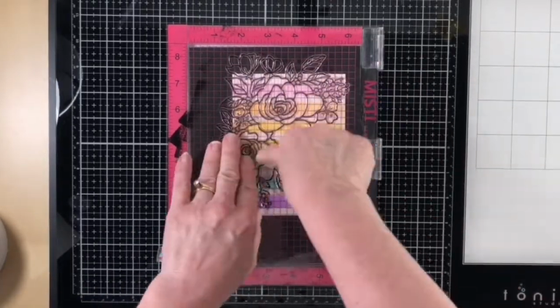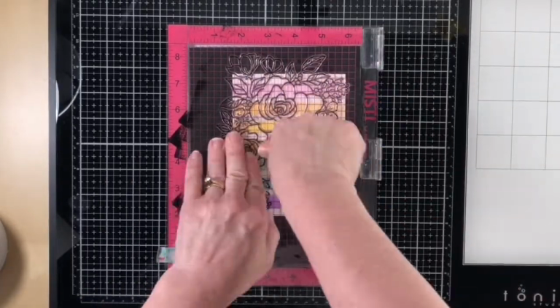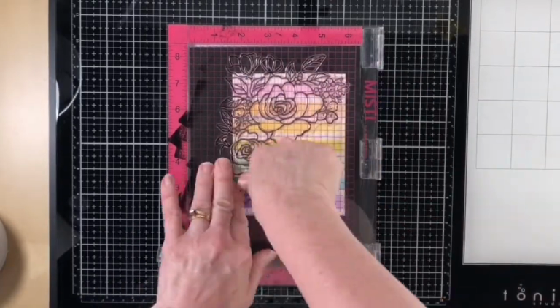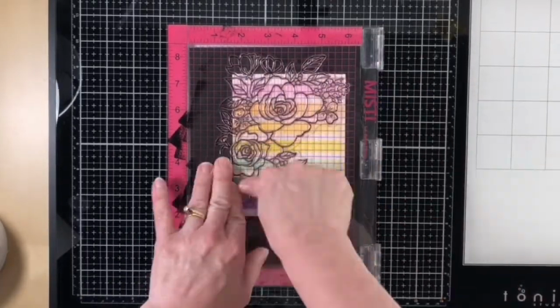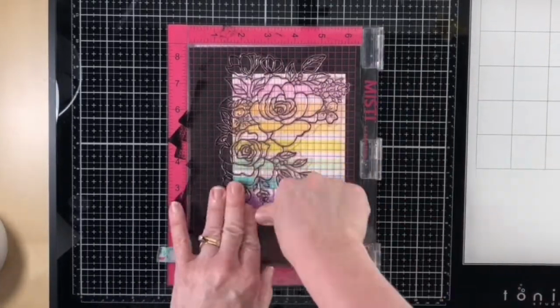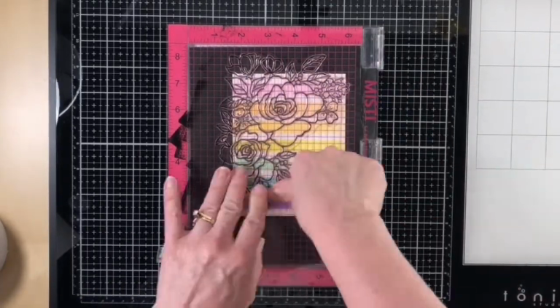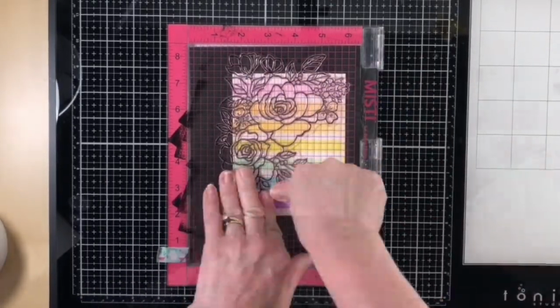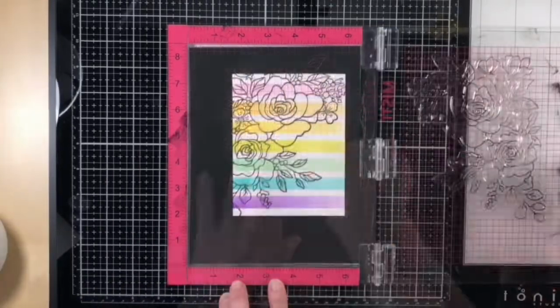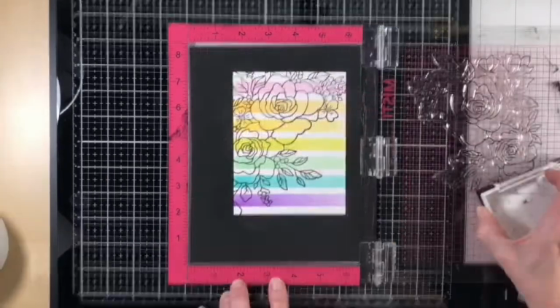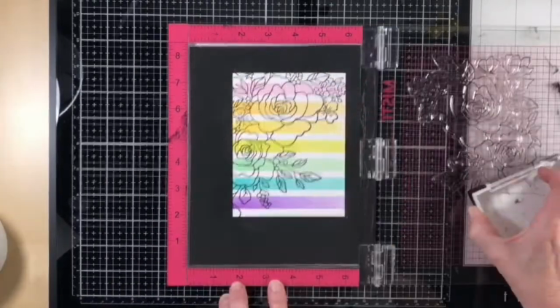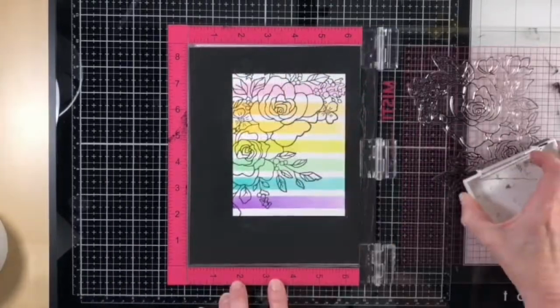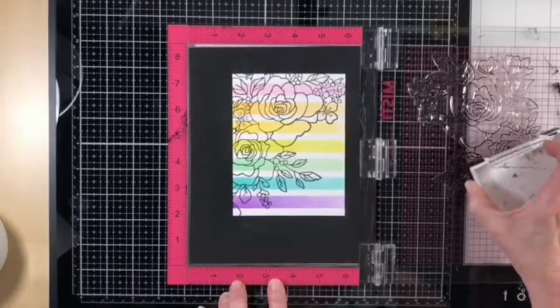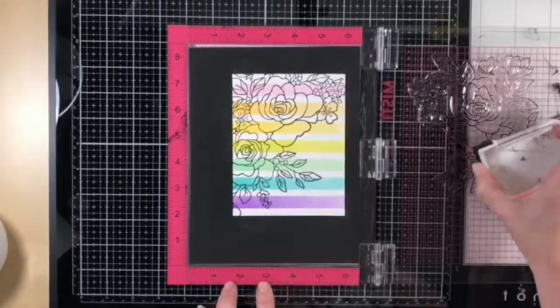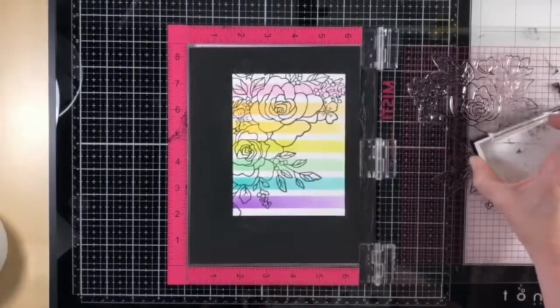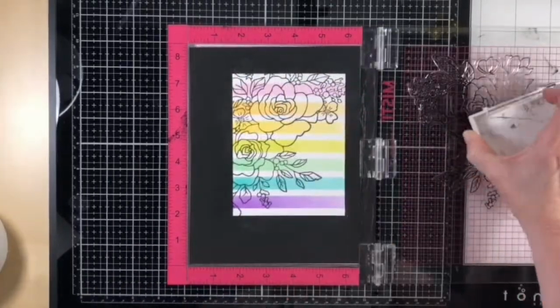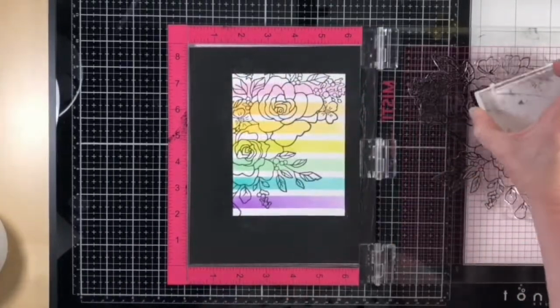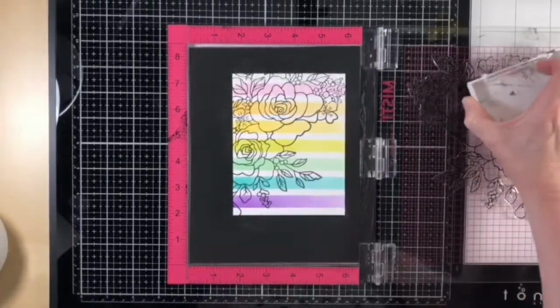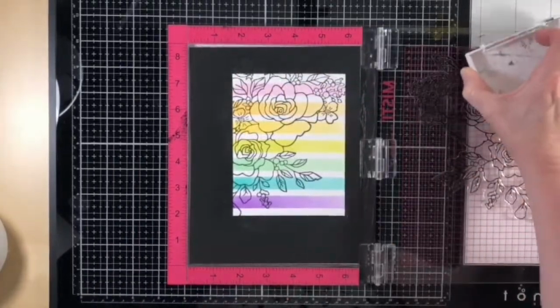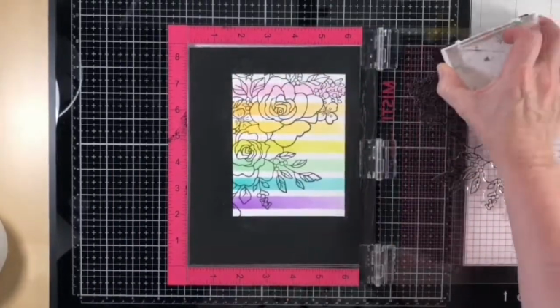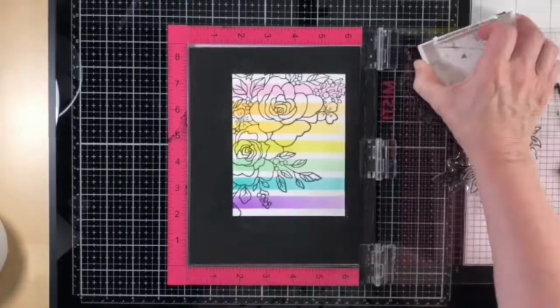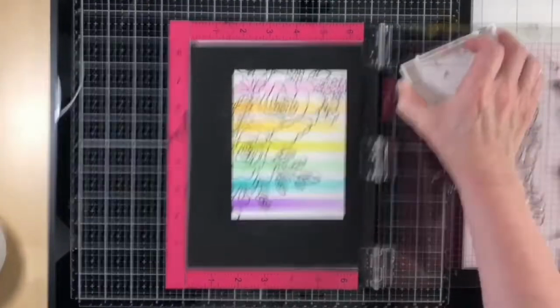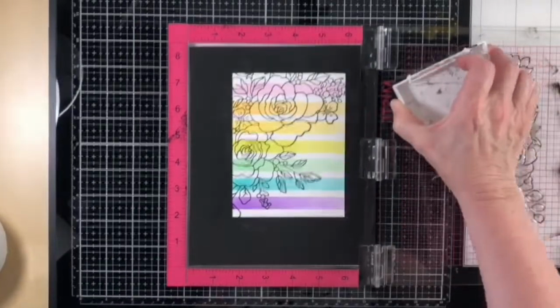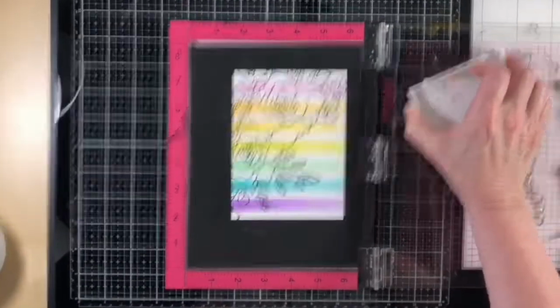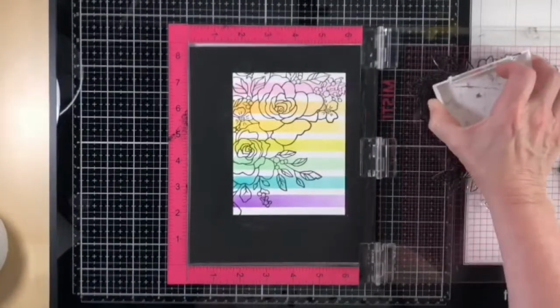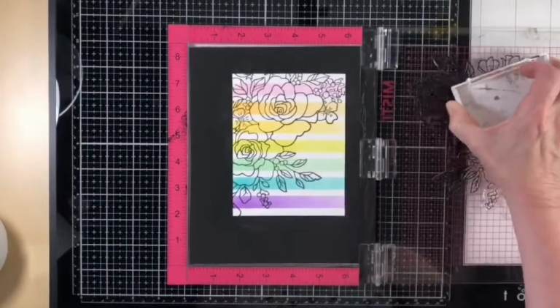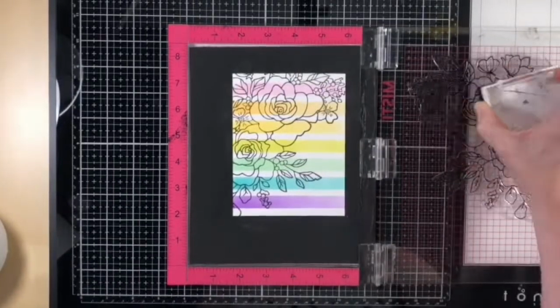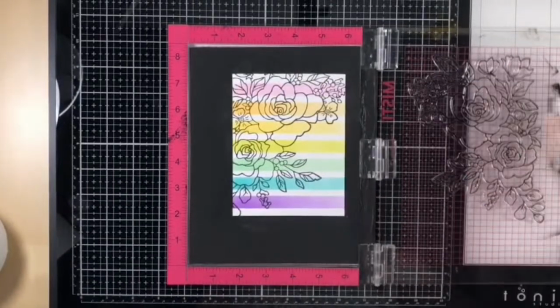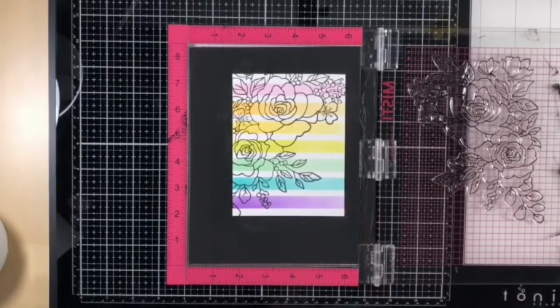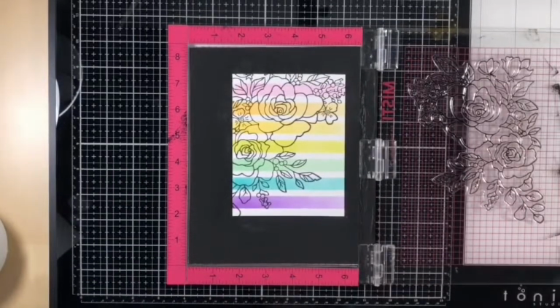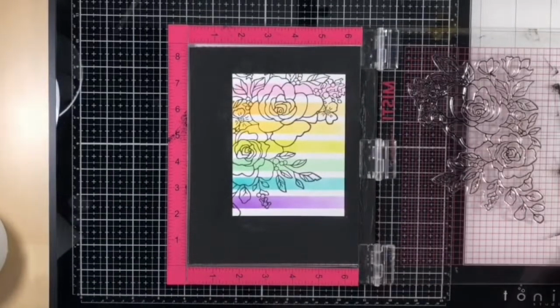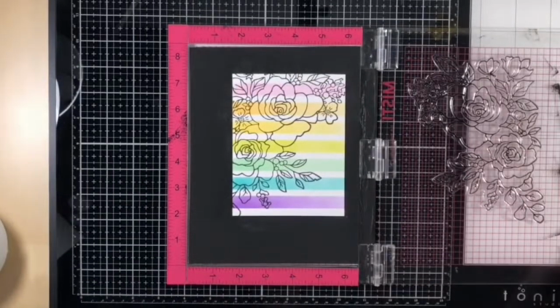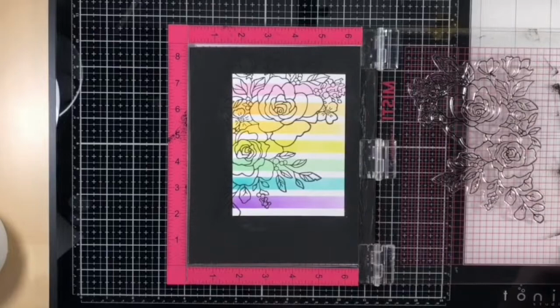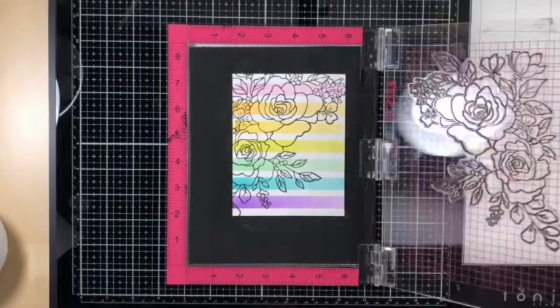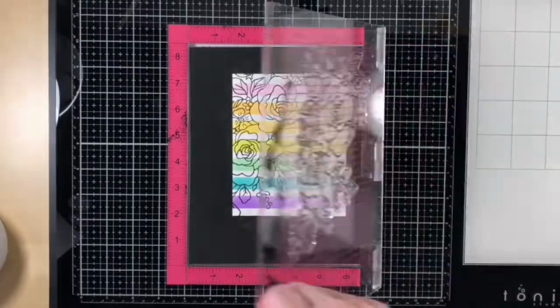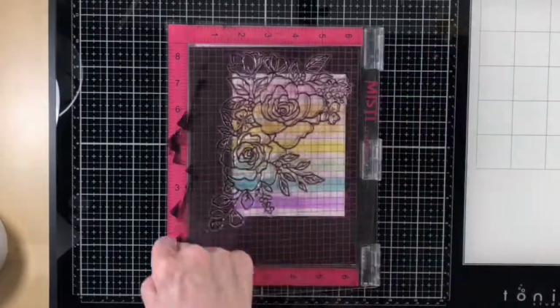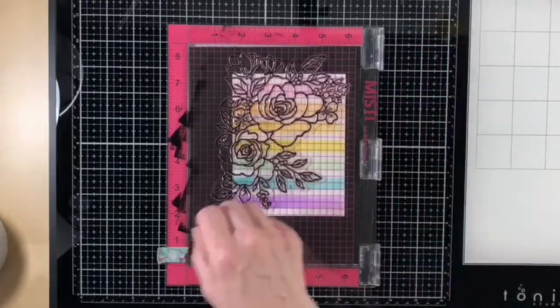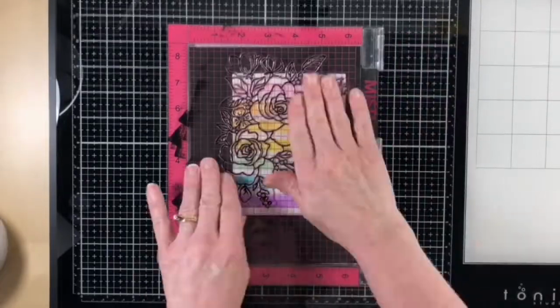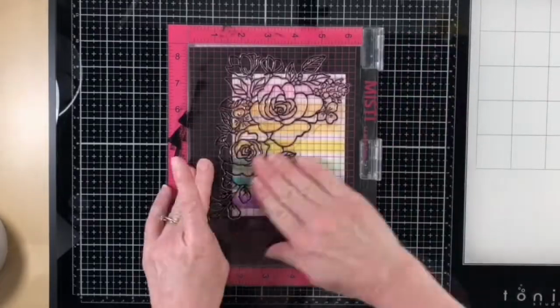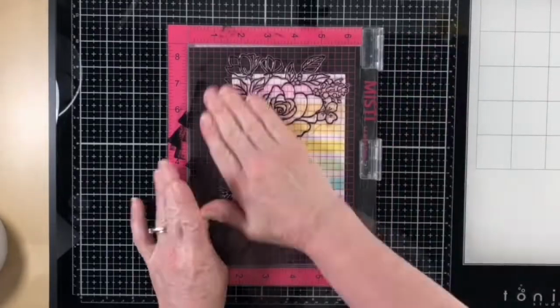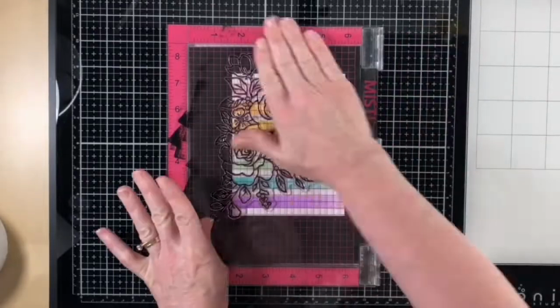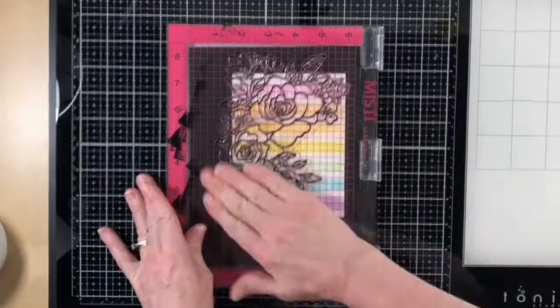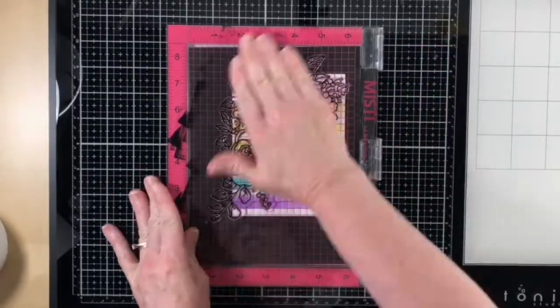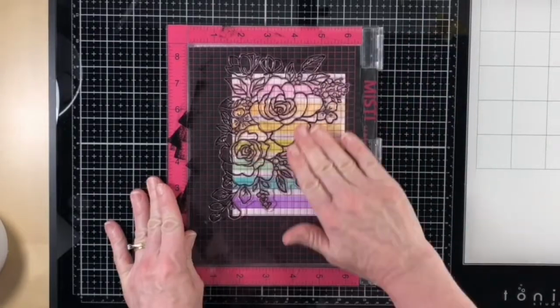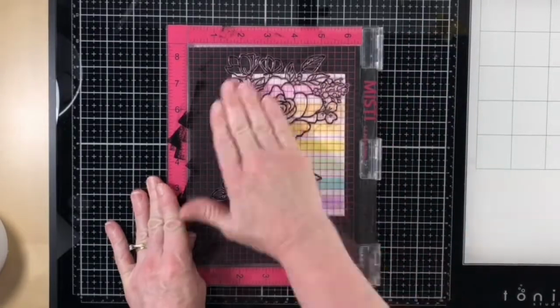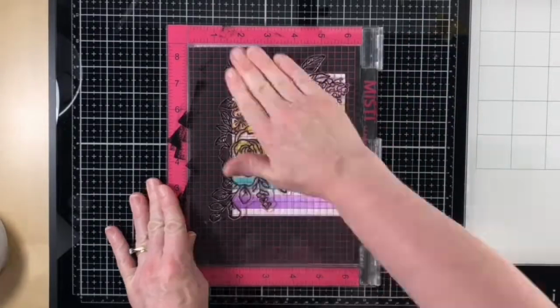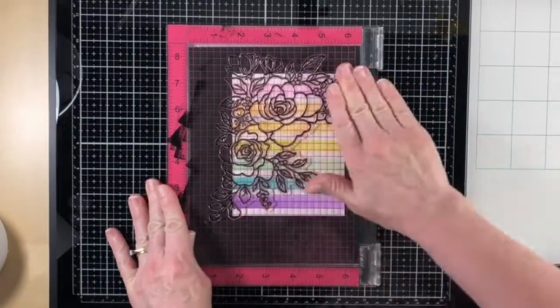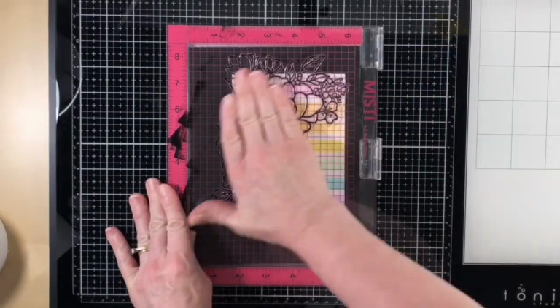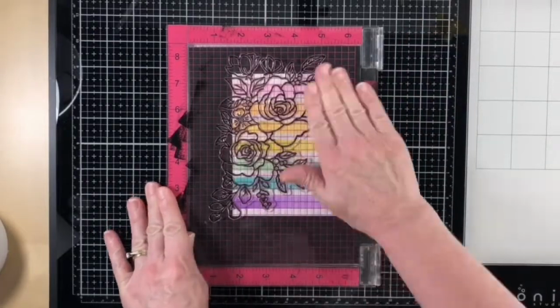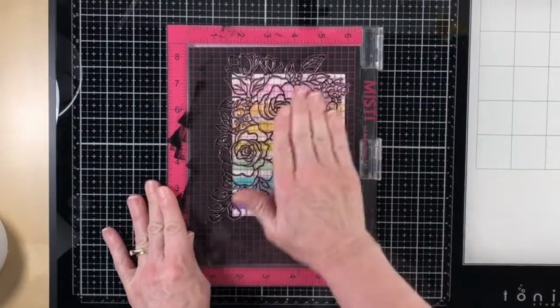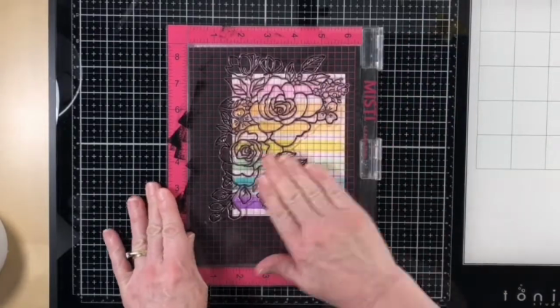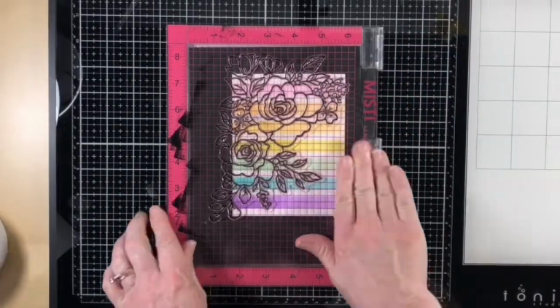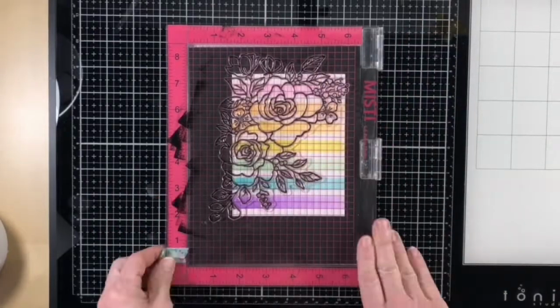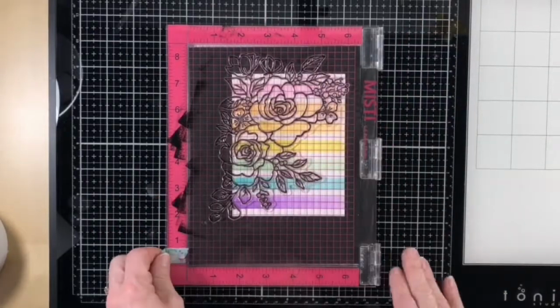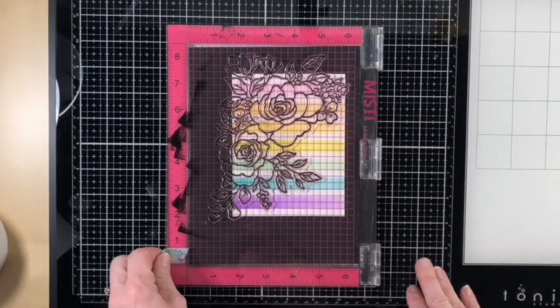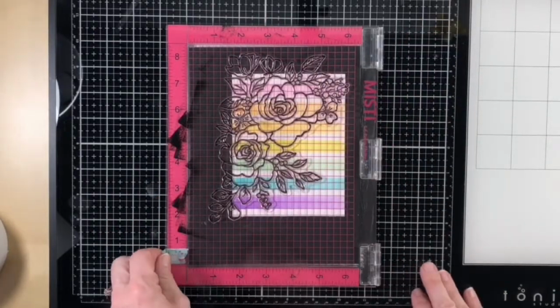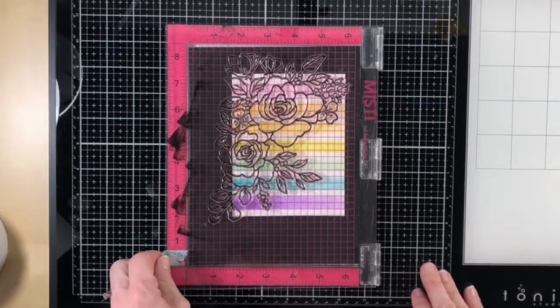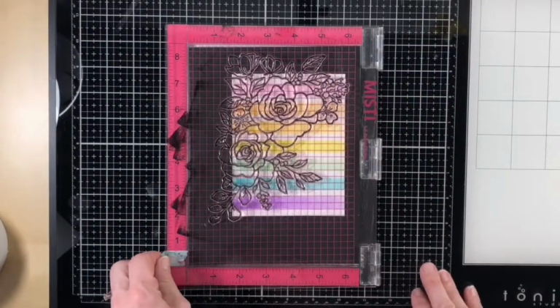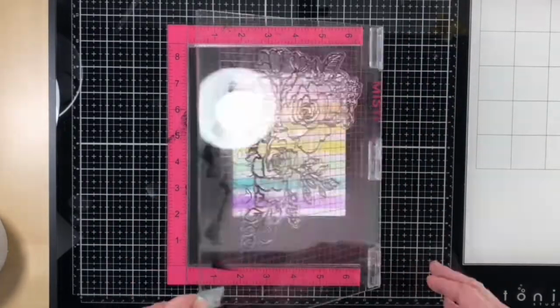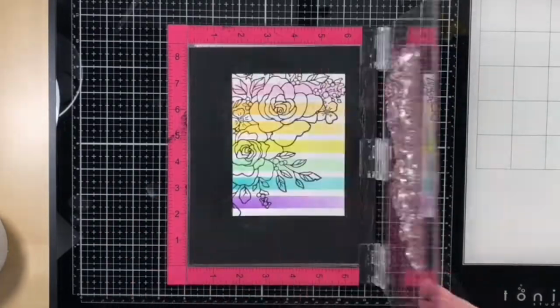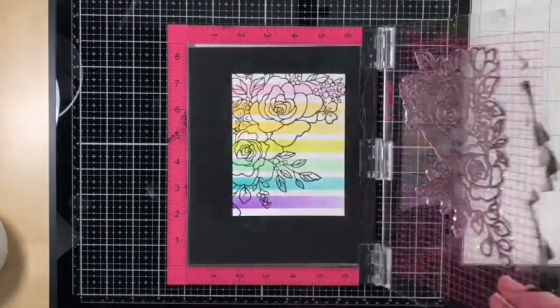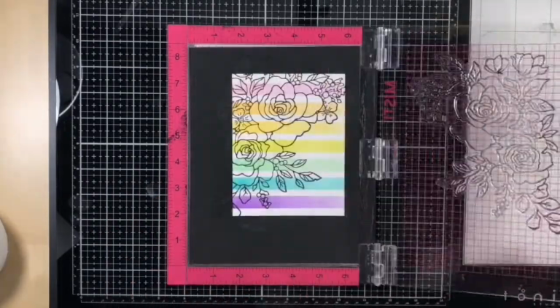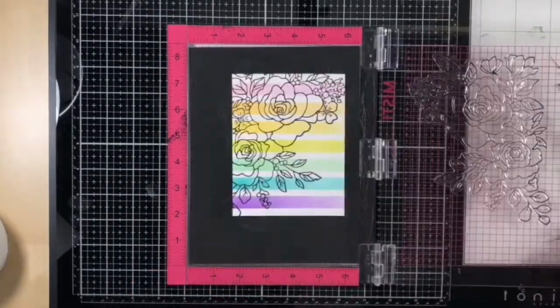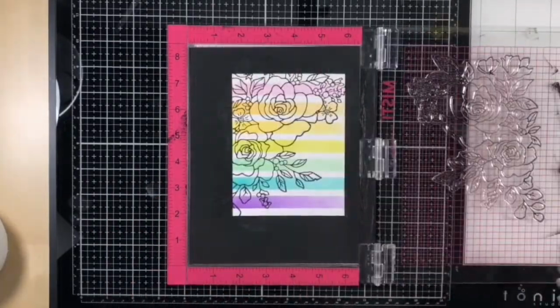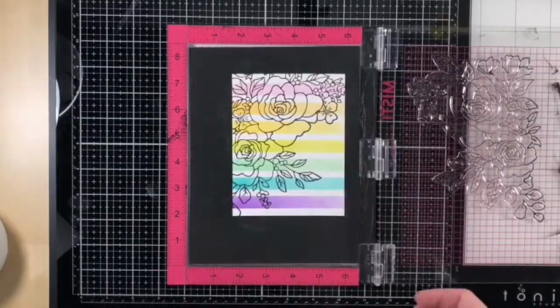I double stamp the image for an extra dark impression and I love the look of this outline stamp over the stenciled background.